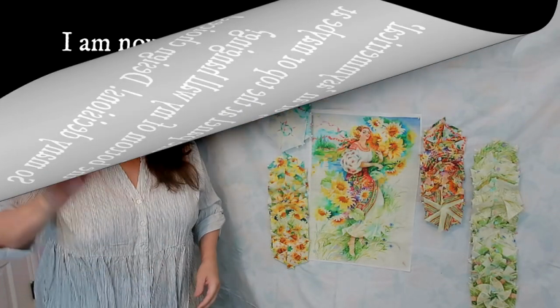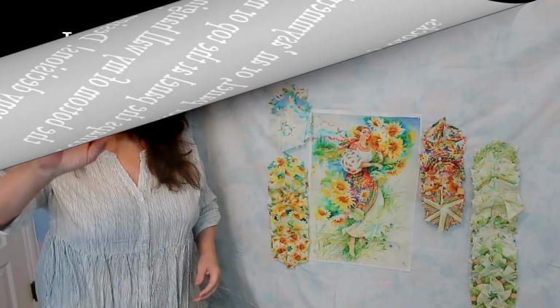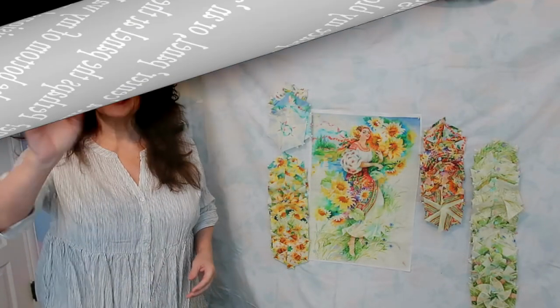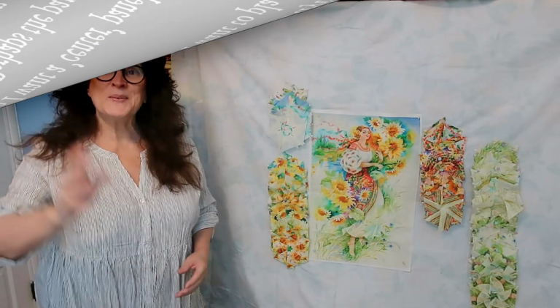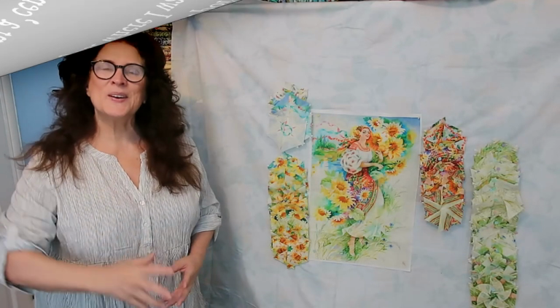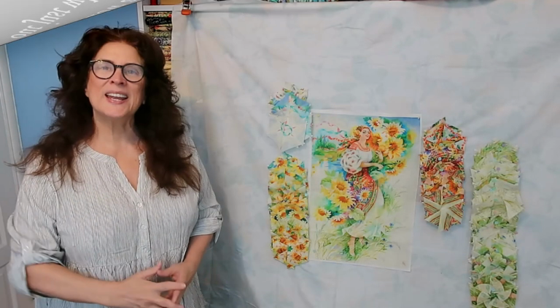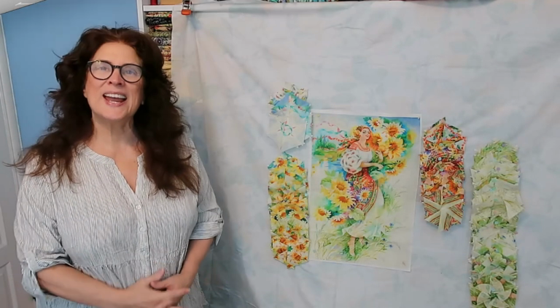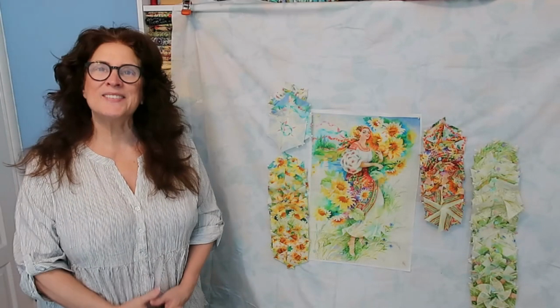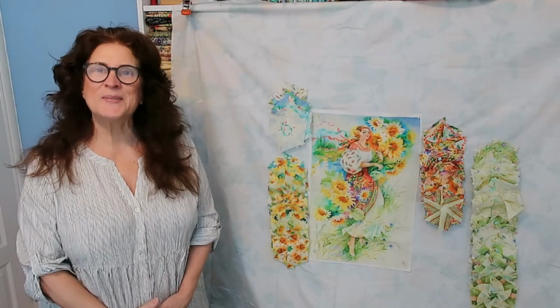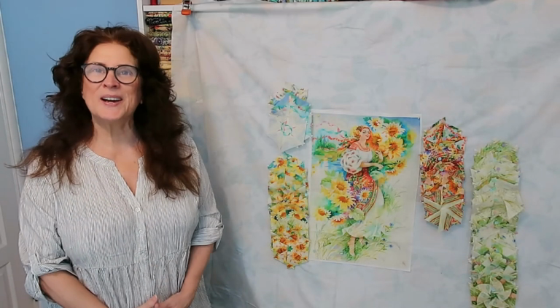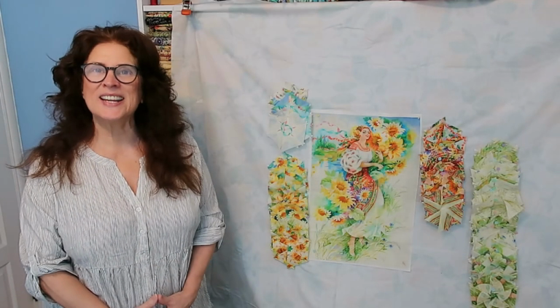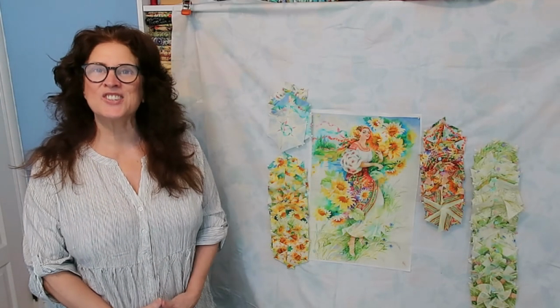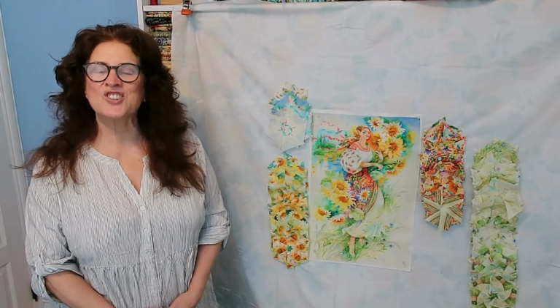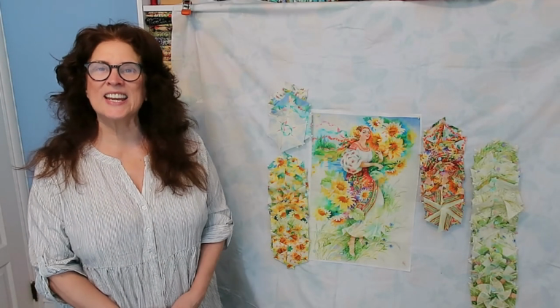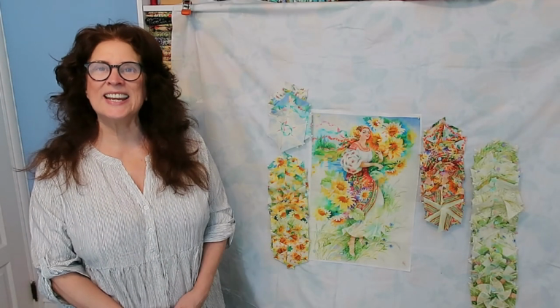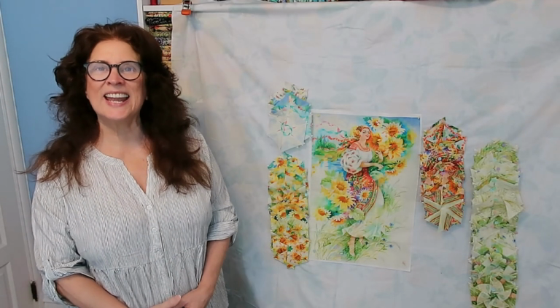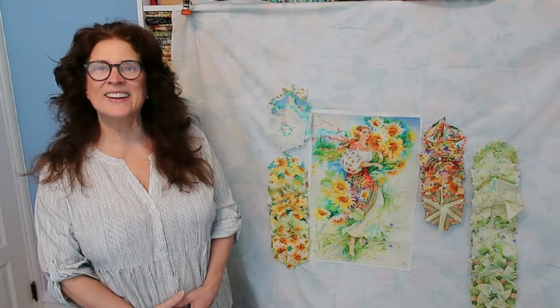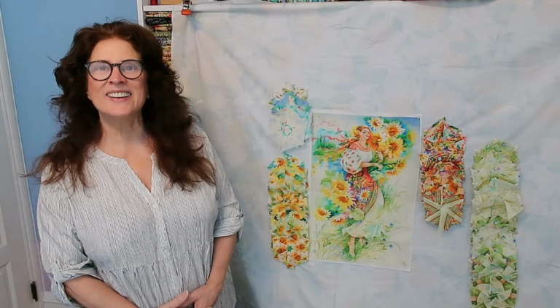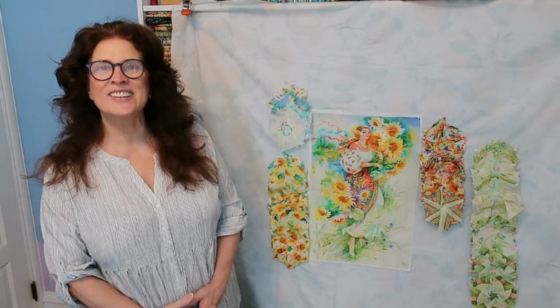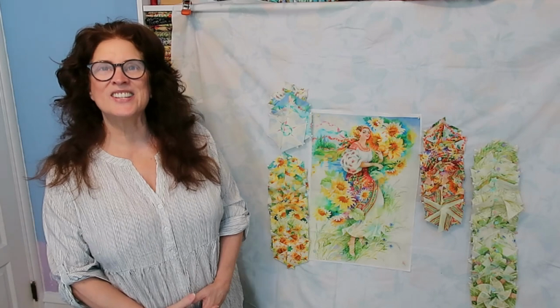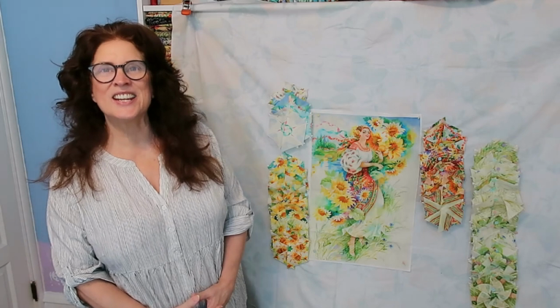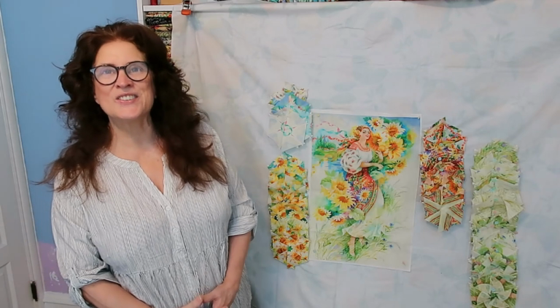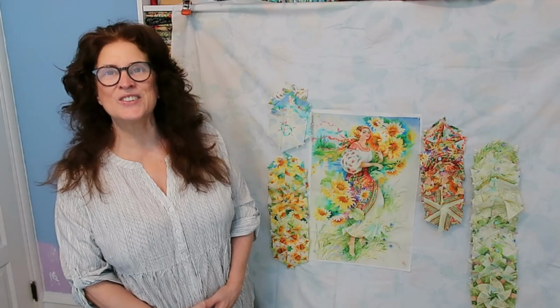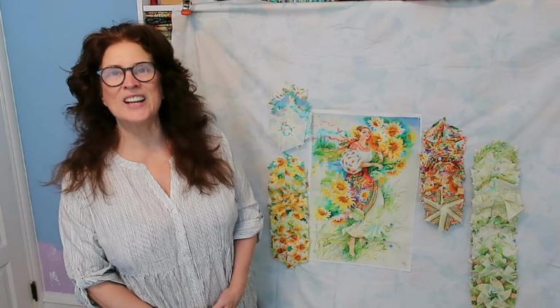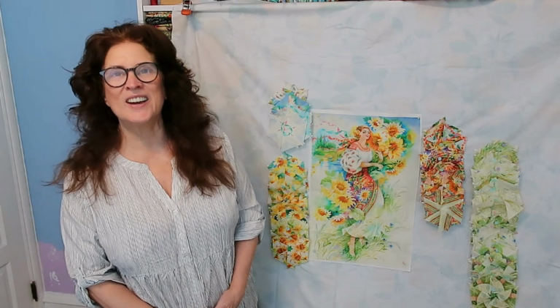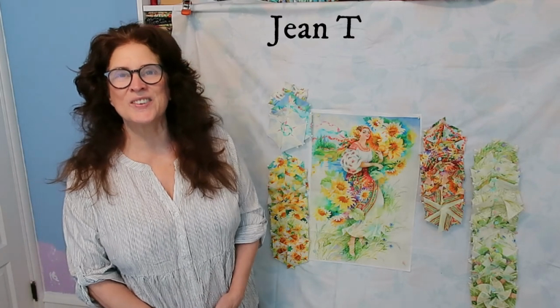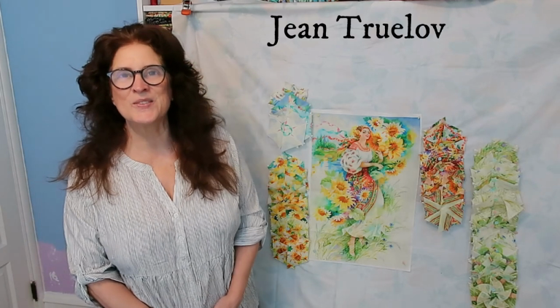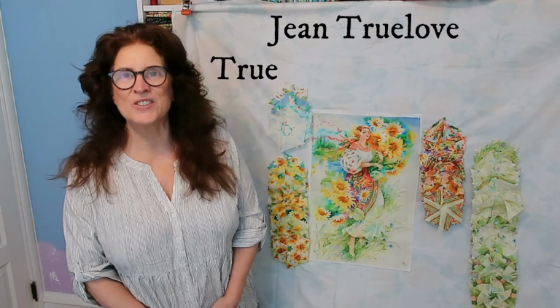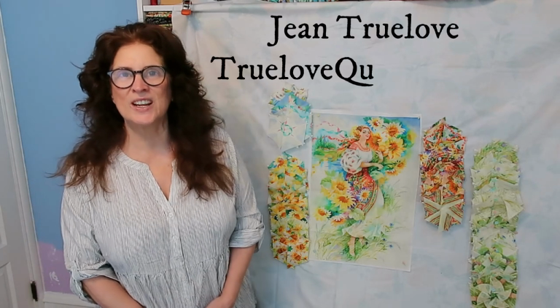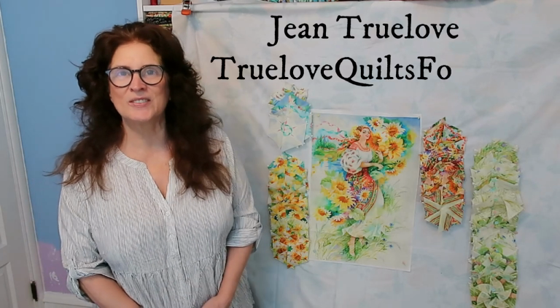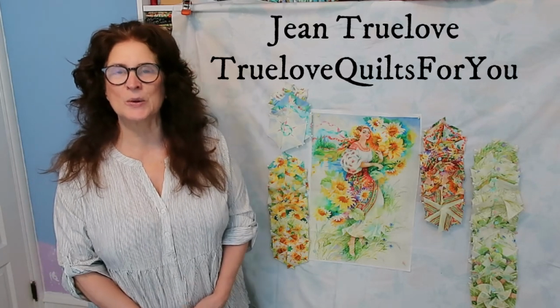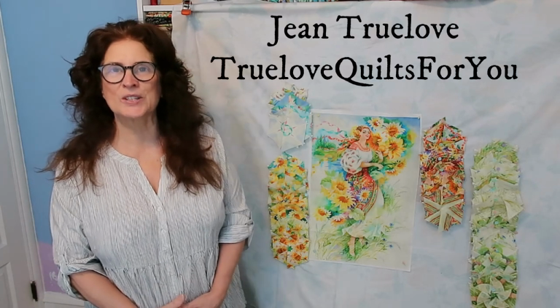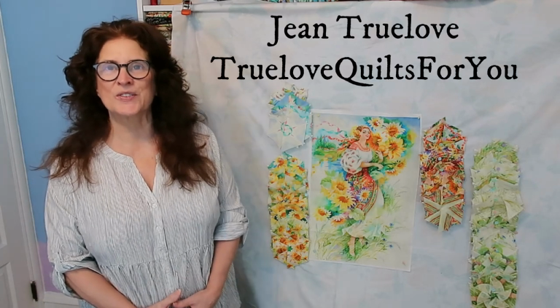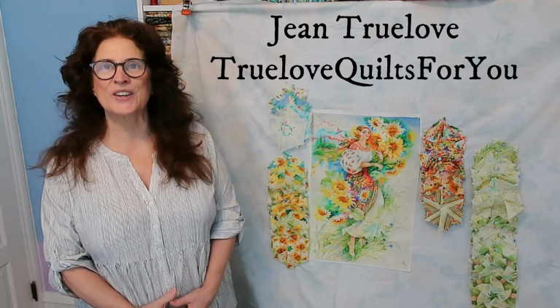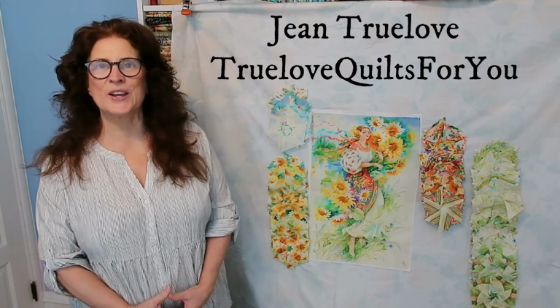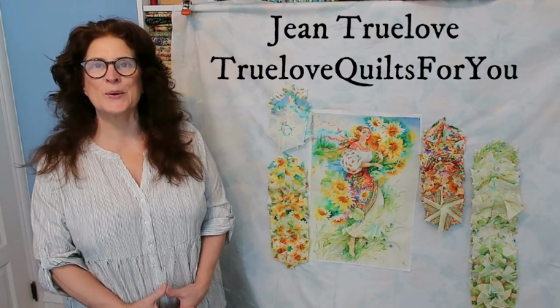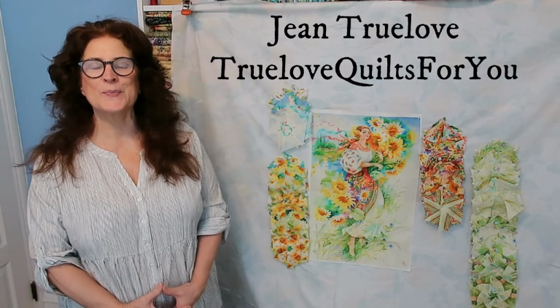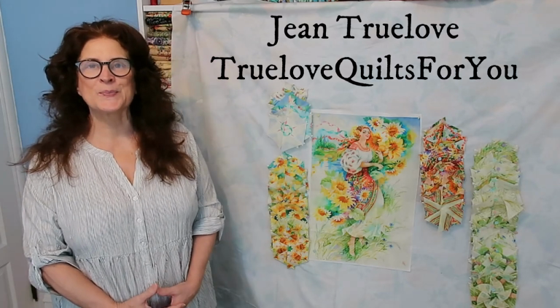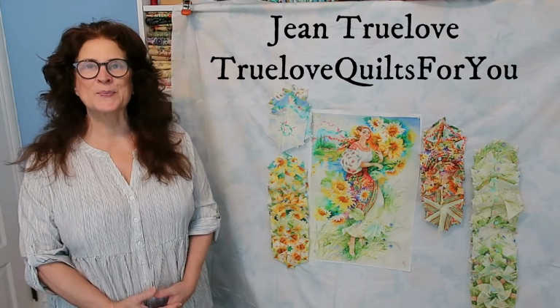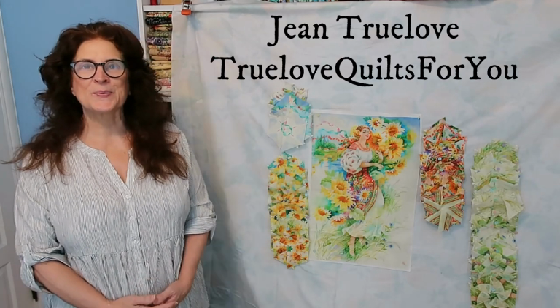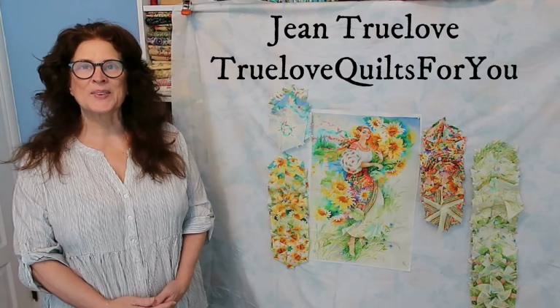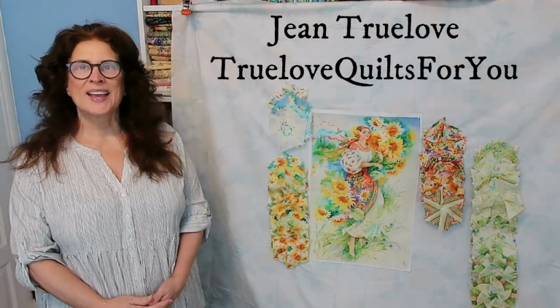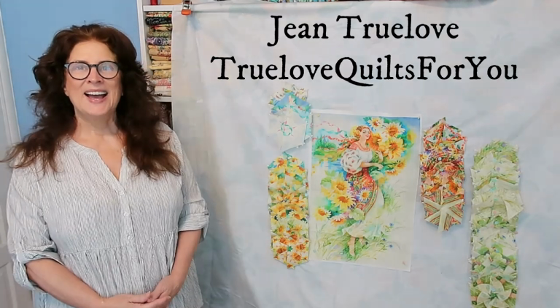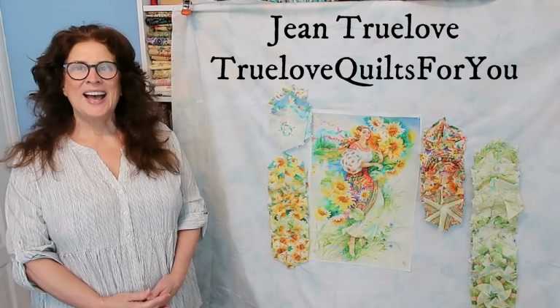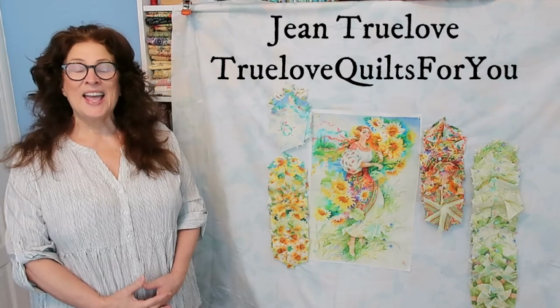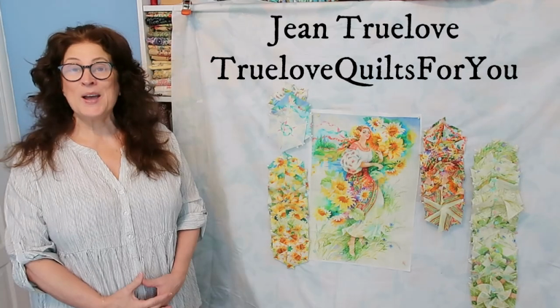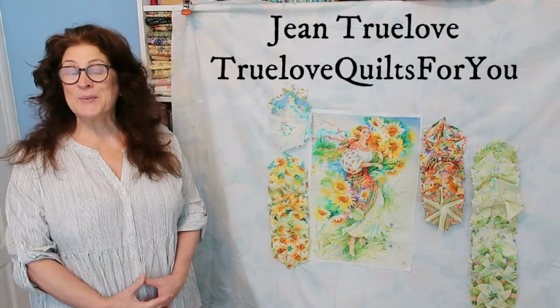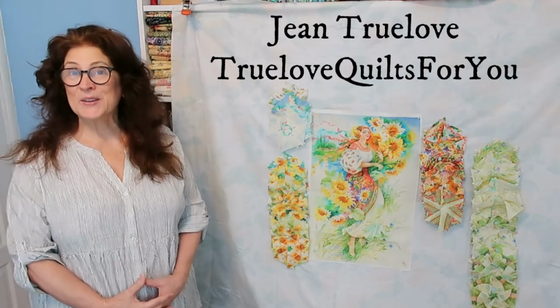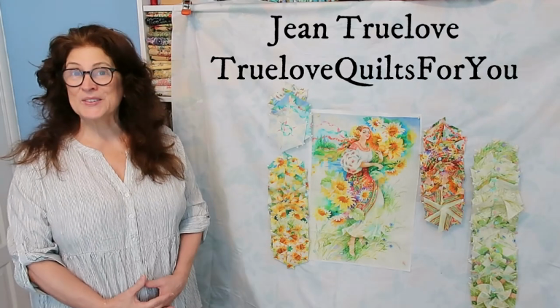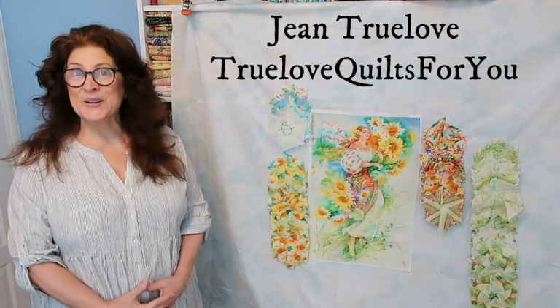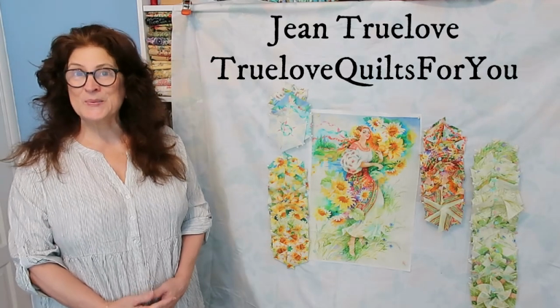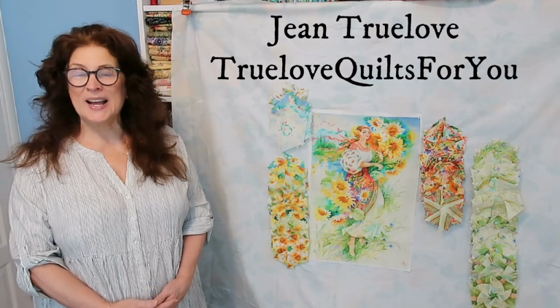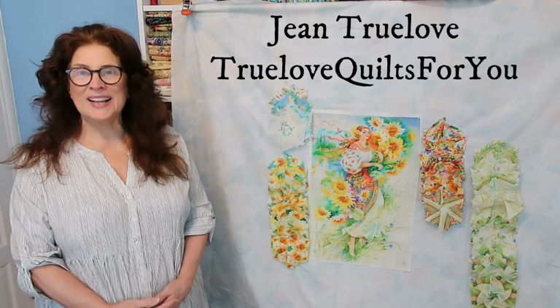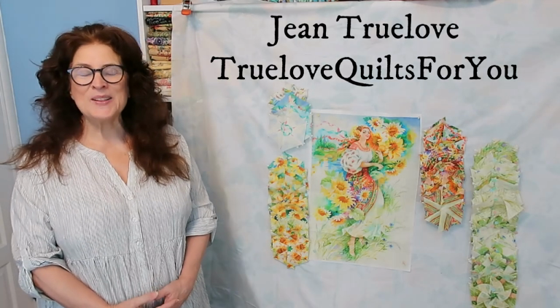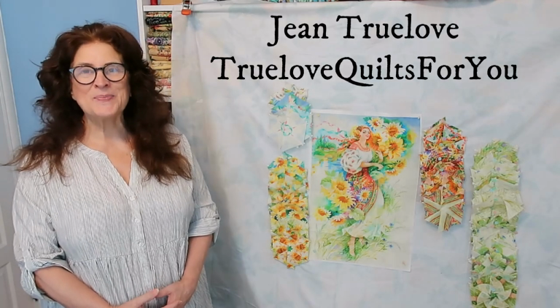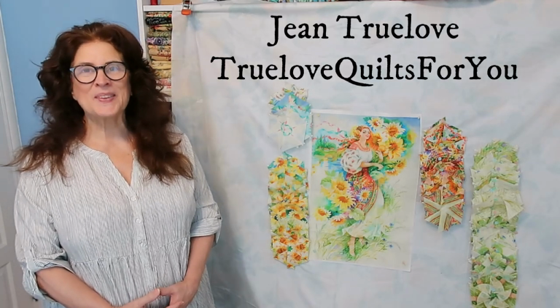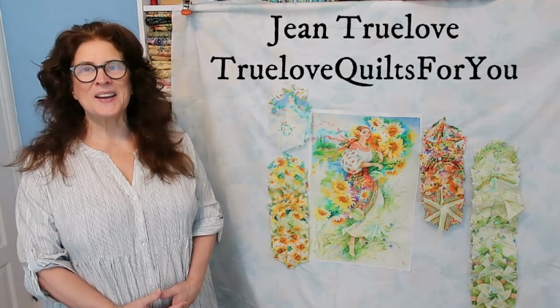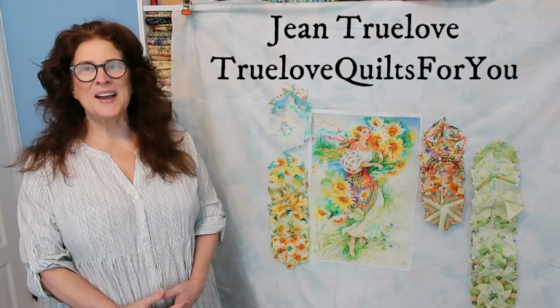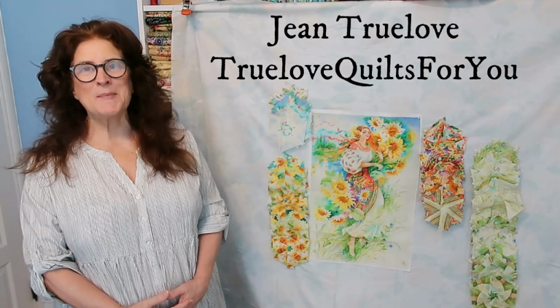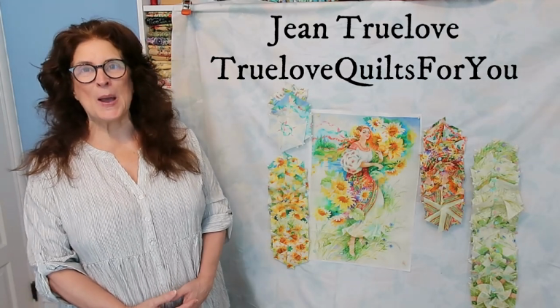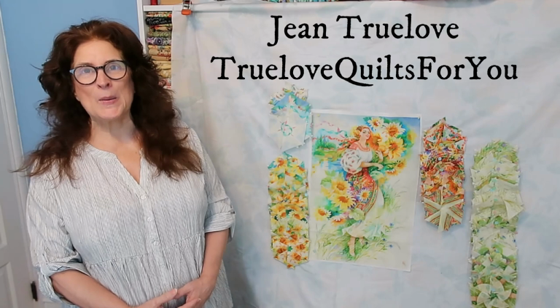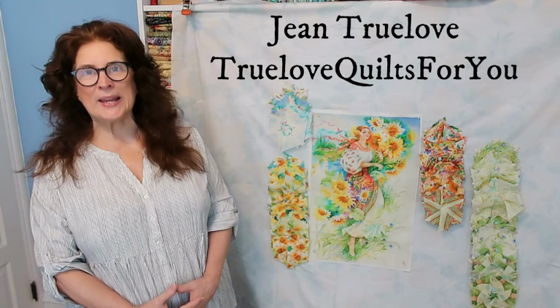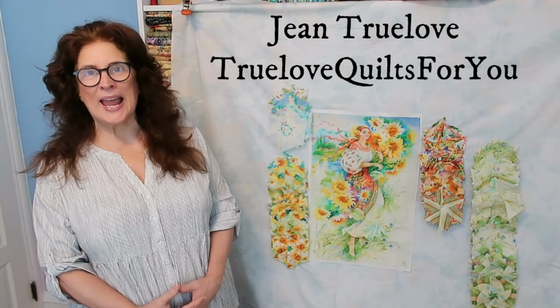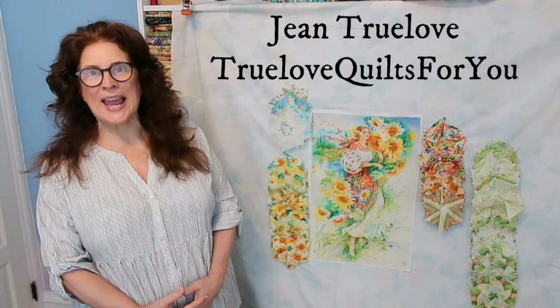Good morning everybody, it's Jean here, Jean Truelove from Truelove Quotes For You. I hope you're all doing well.